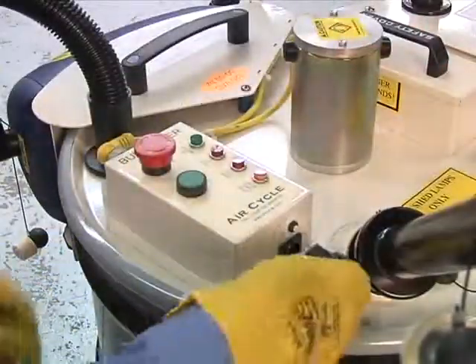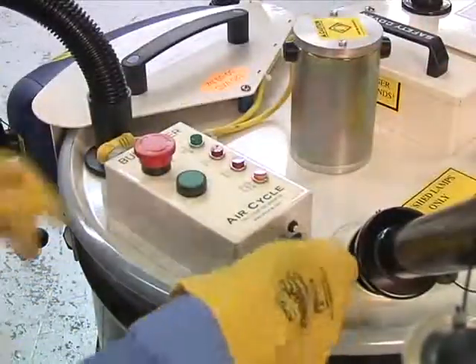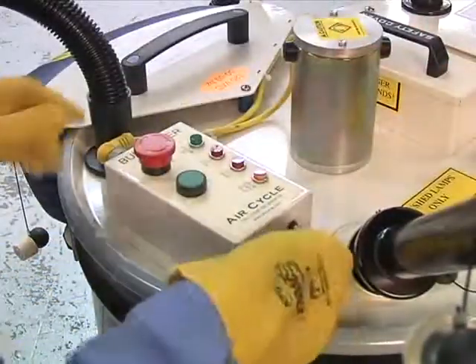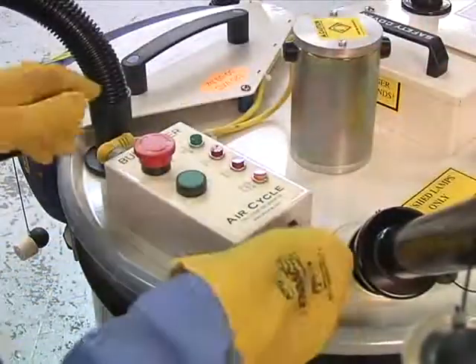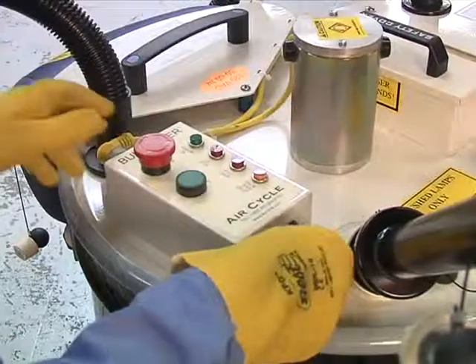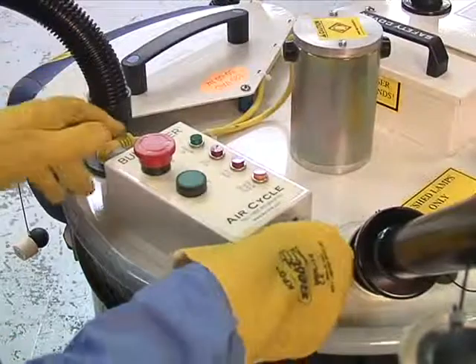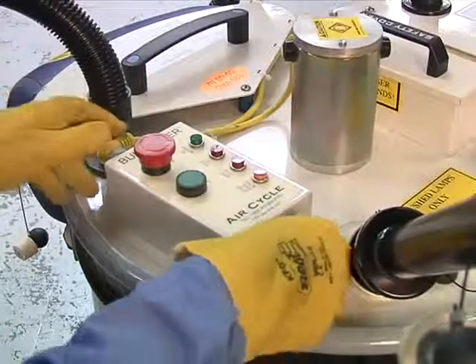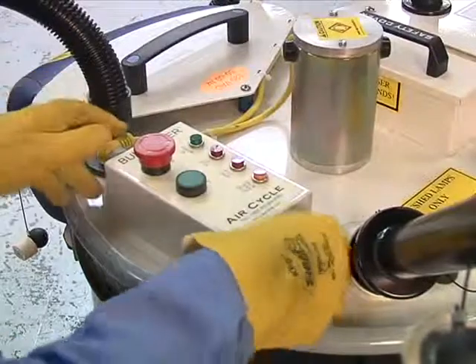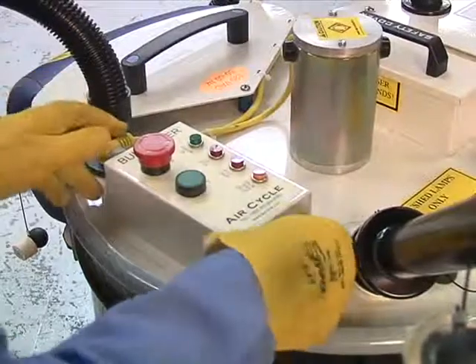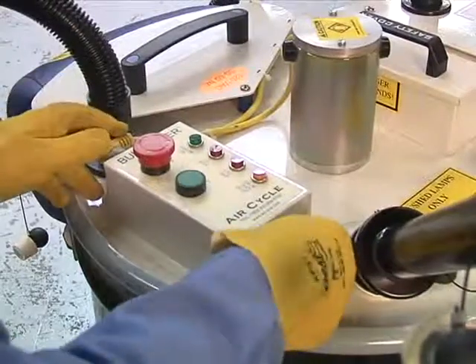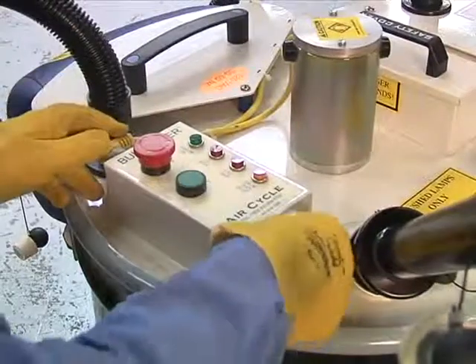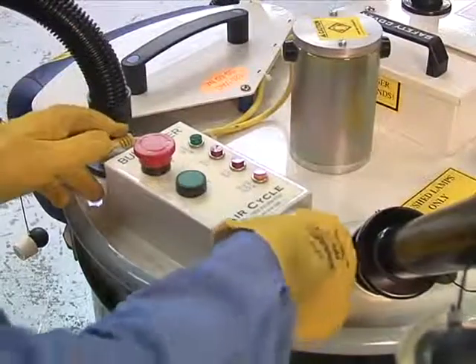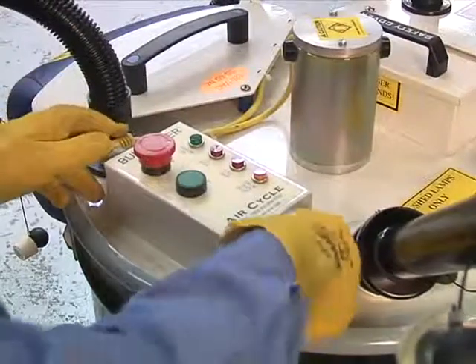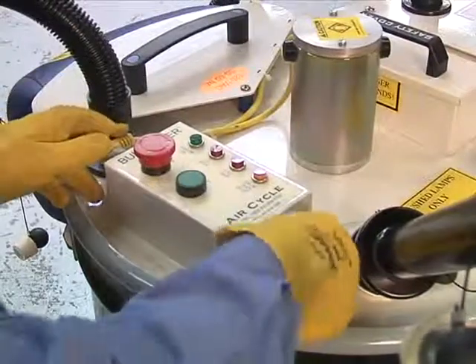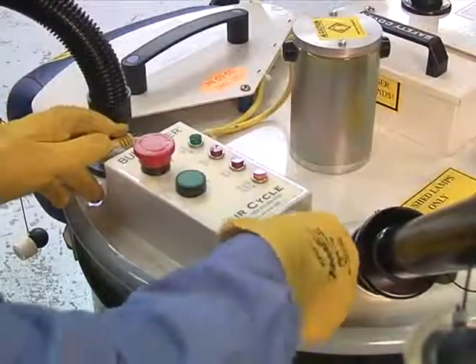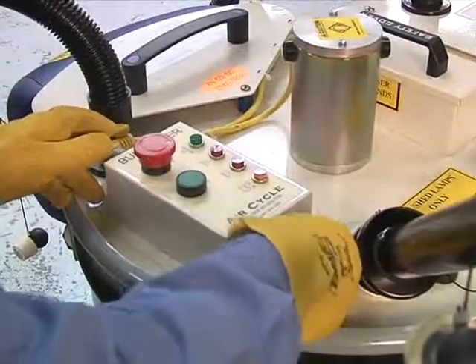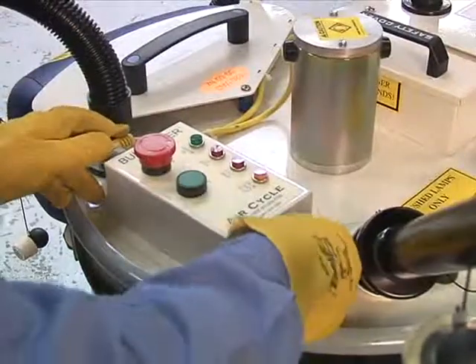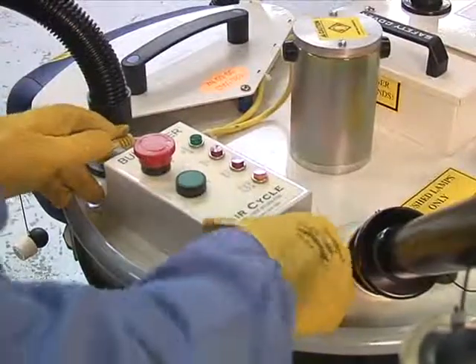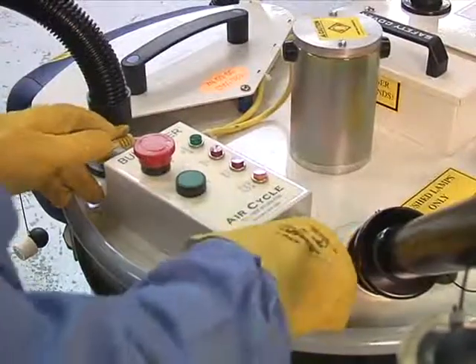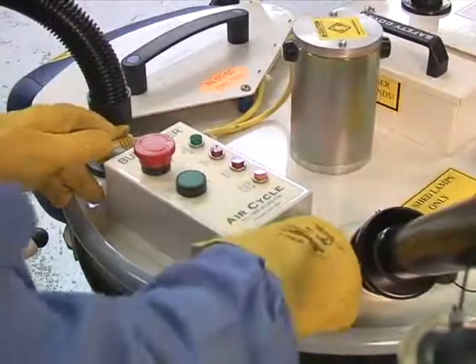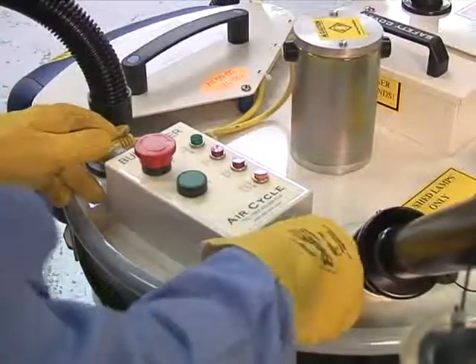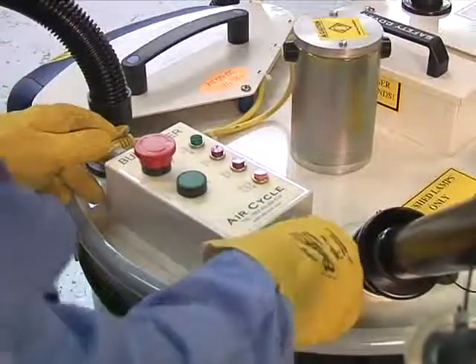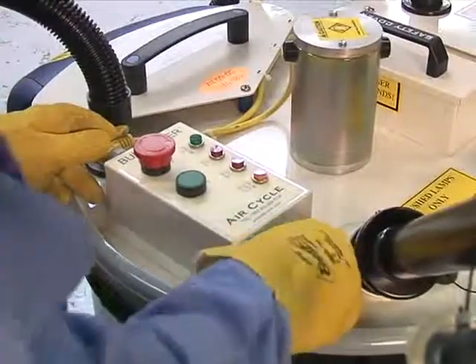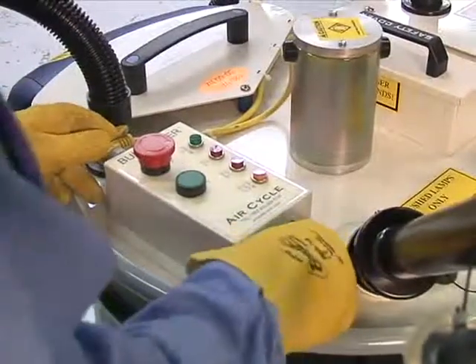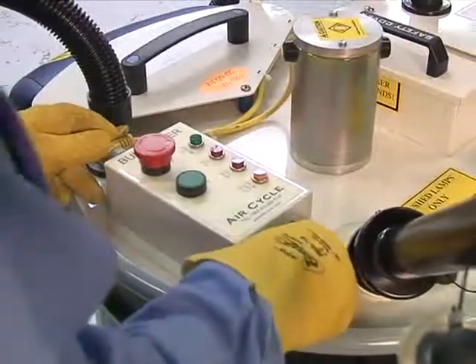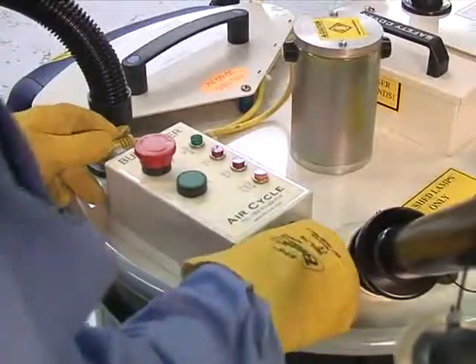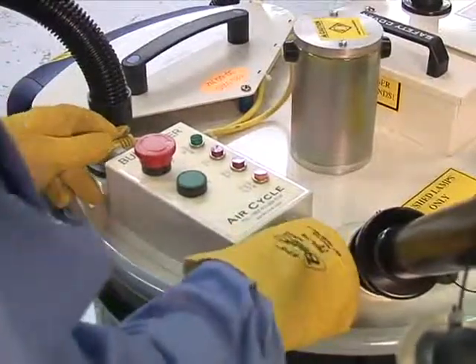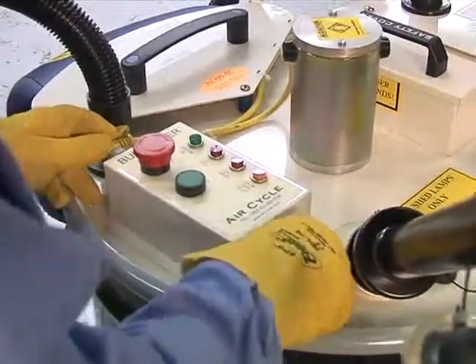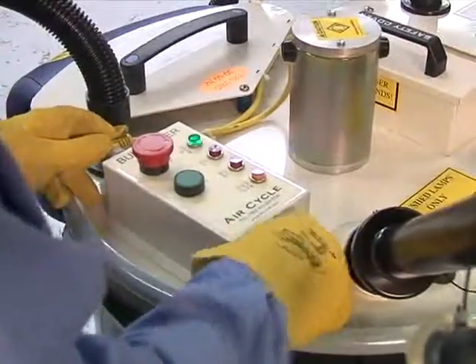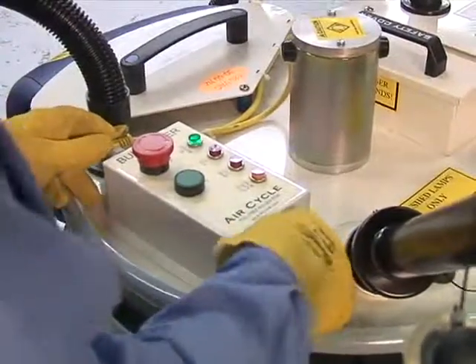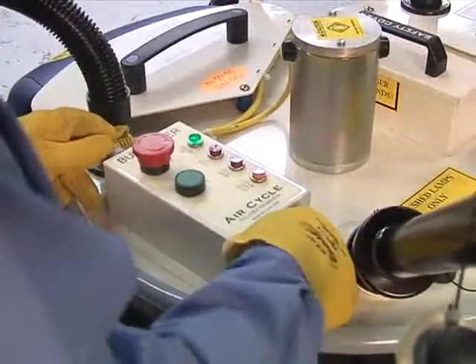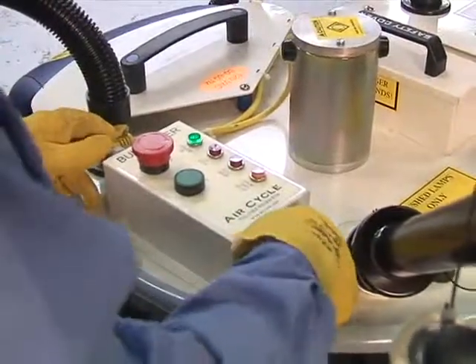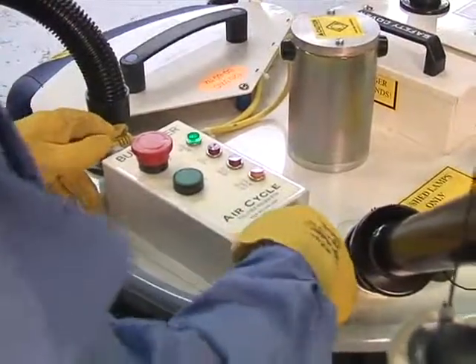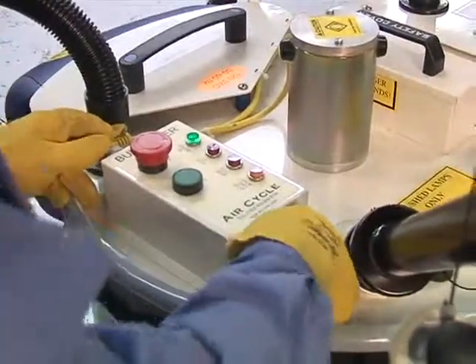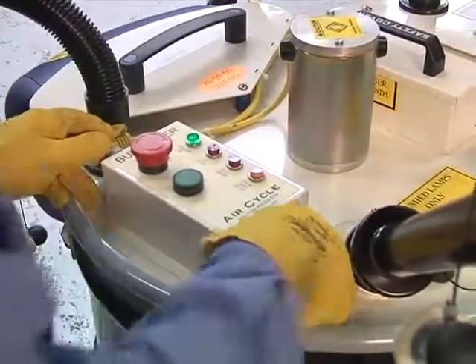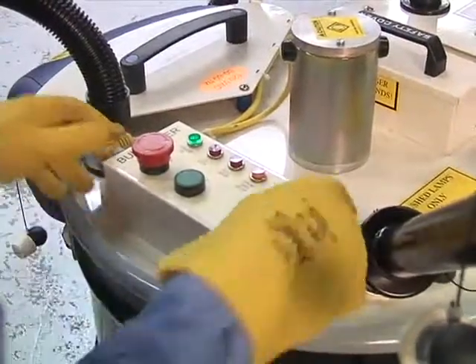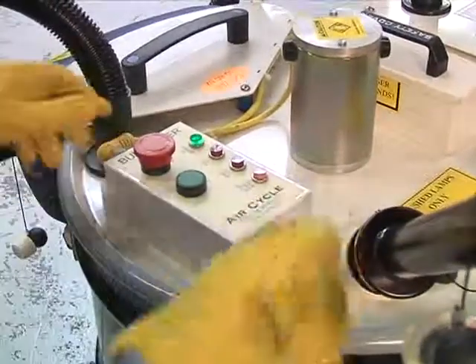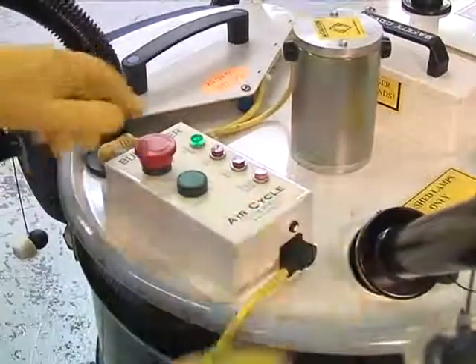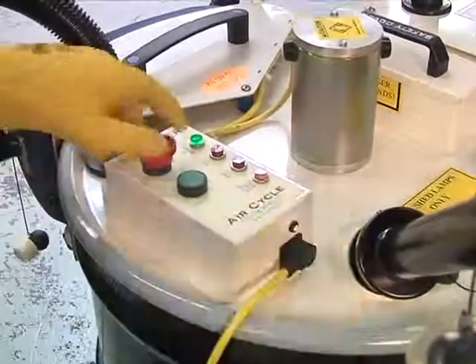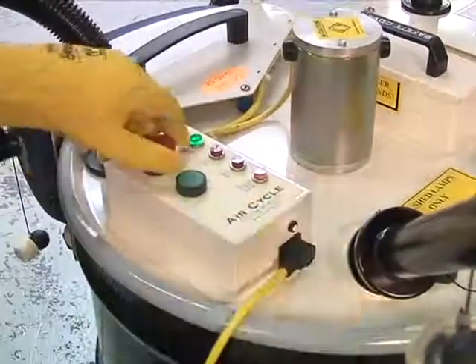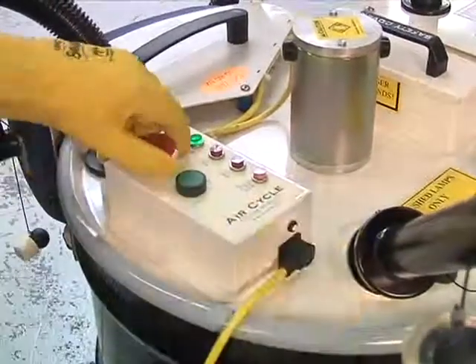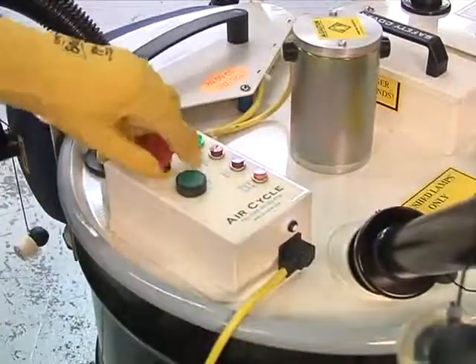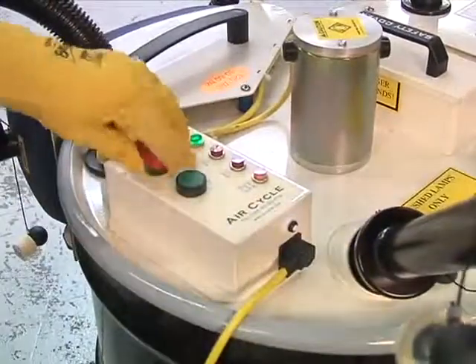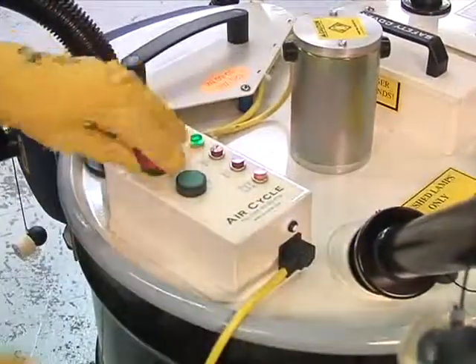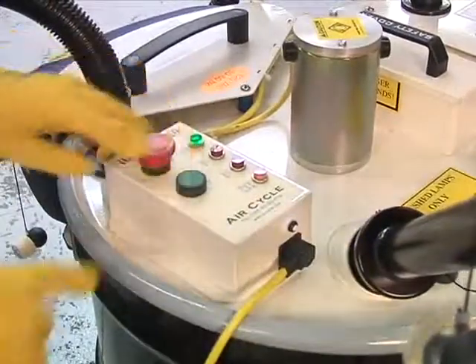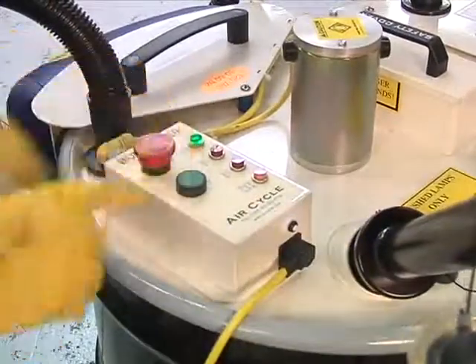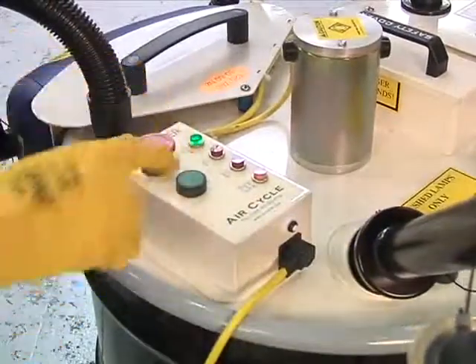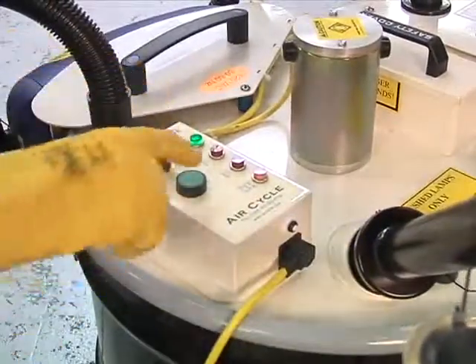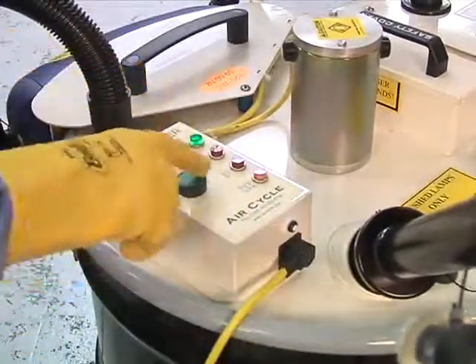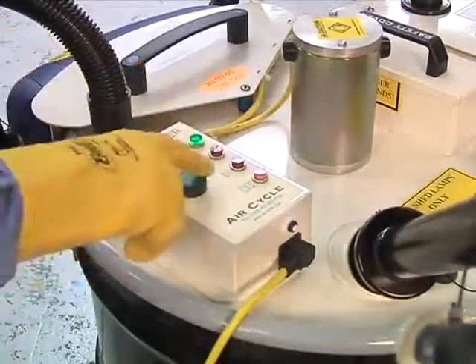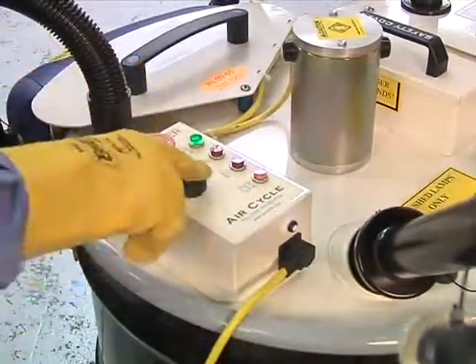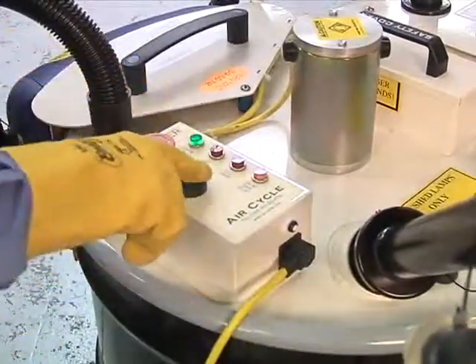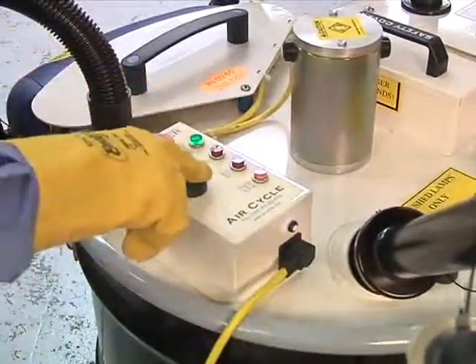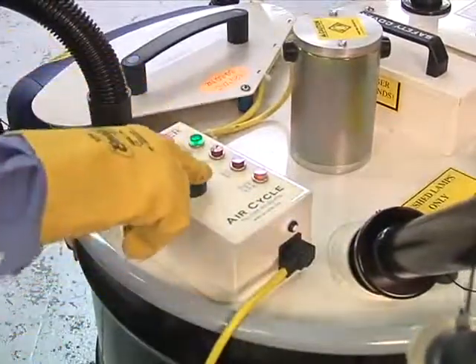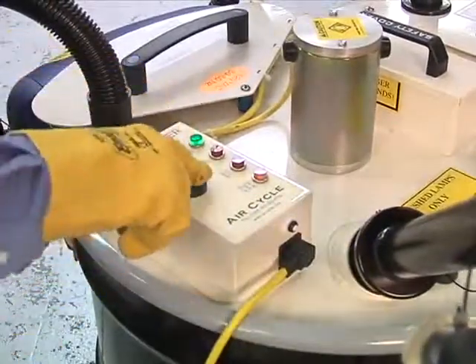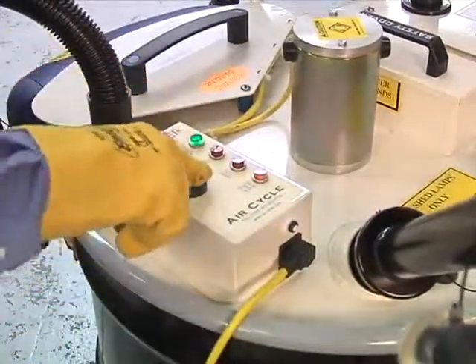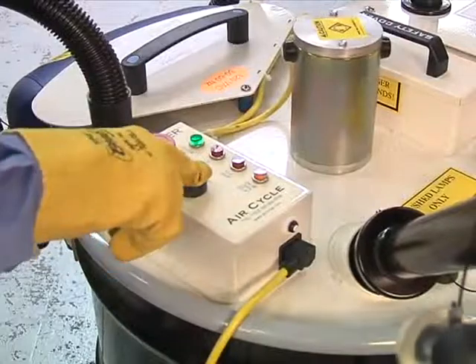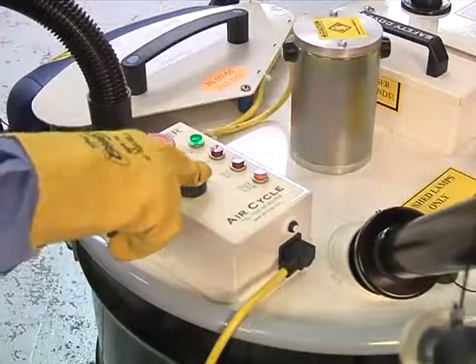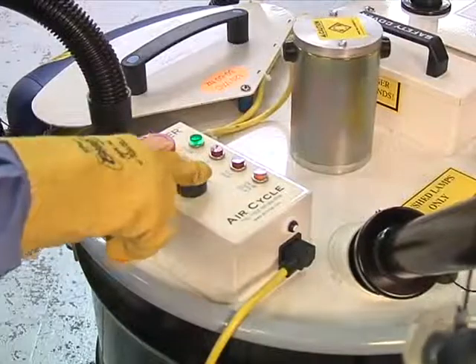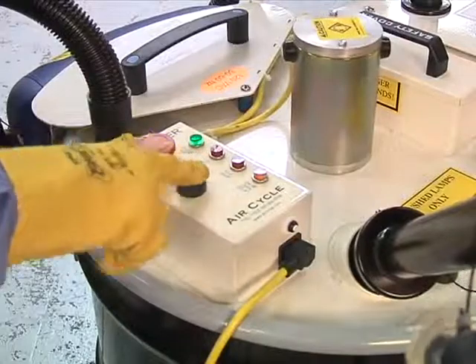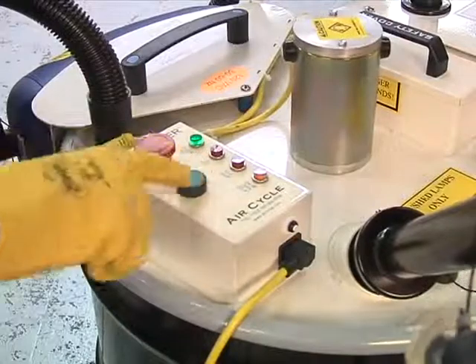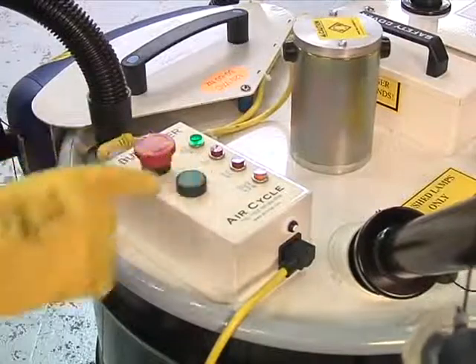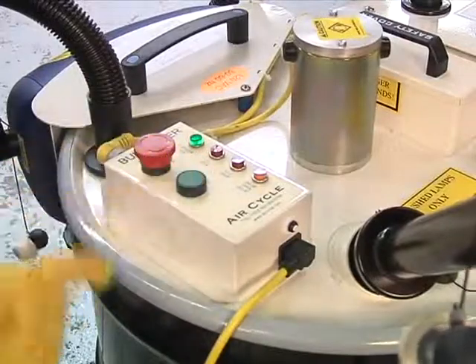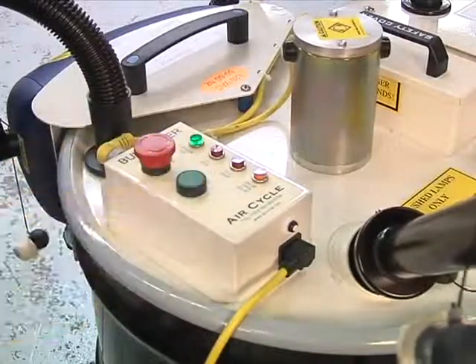Operating the unit is easy. Simply turn on the unit by pressing the start button and the safety control switch.